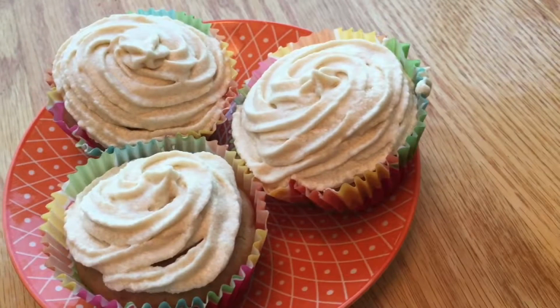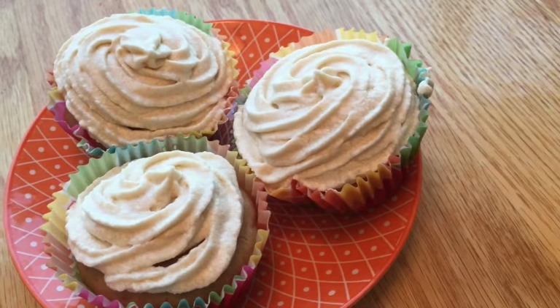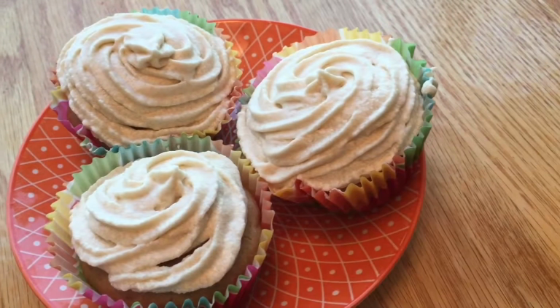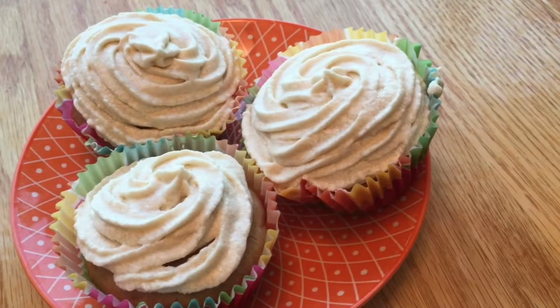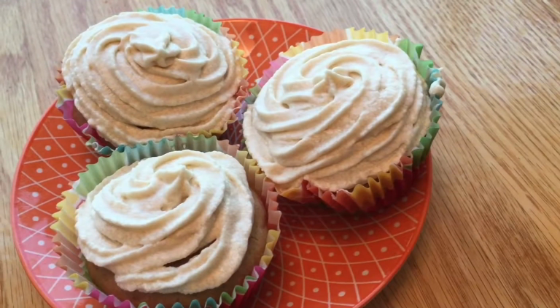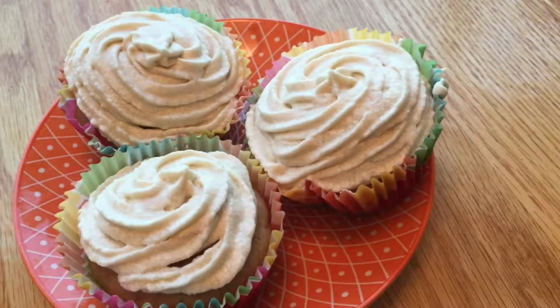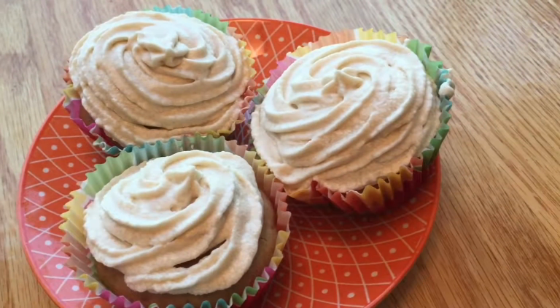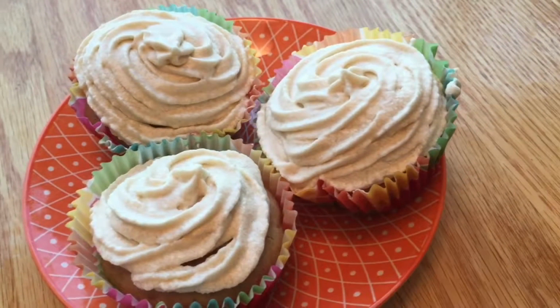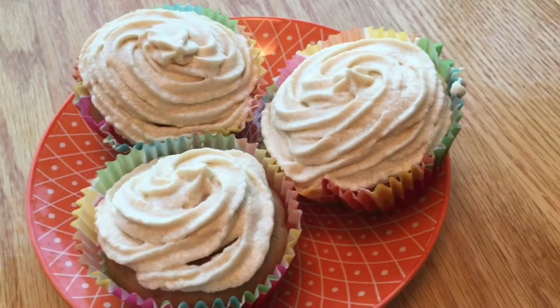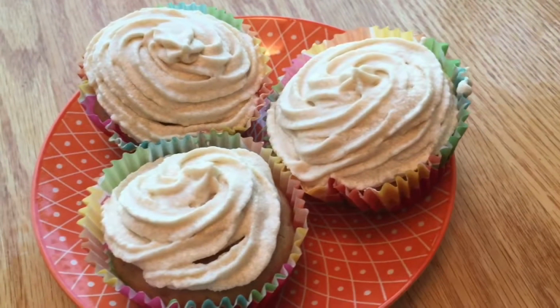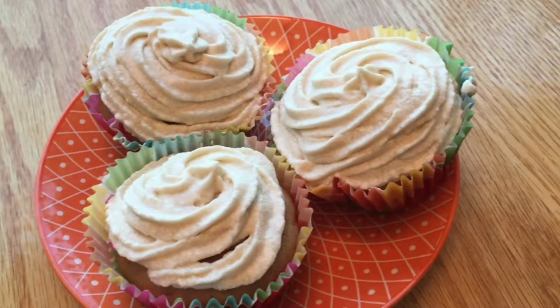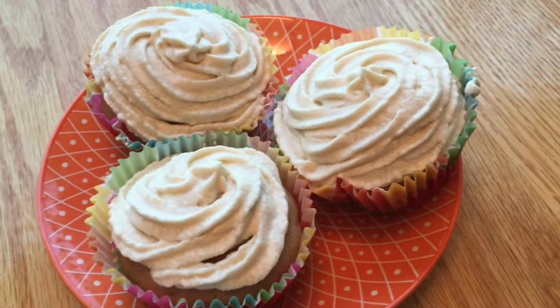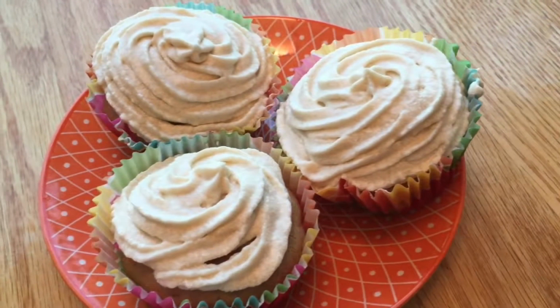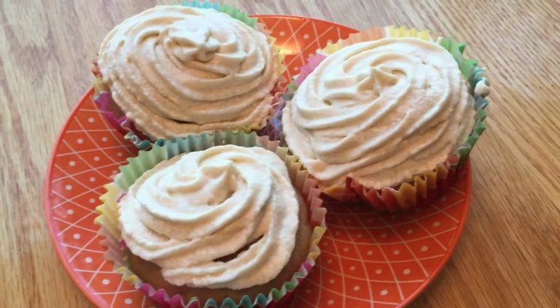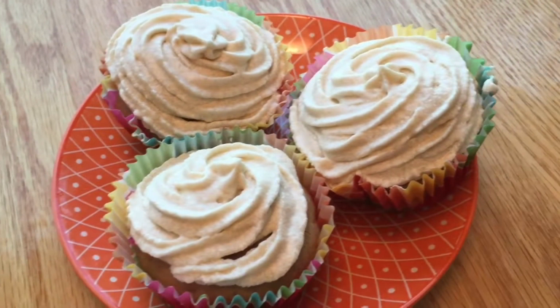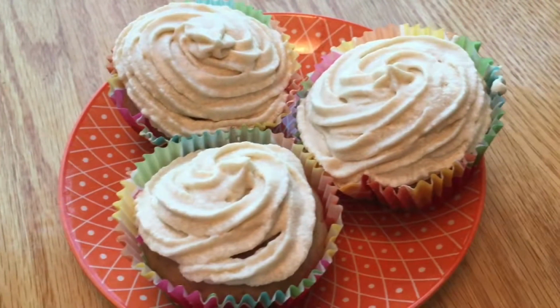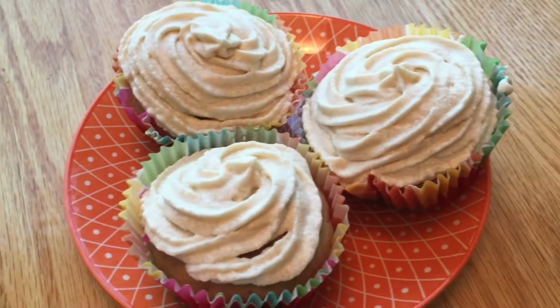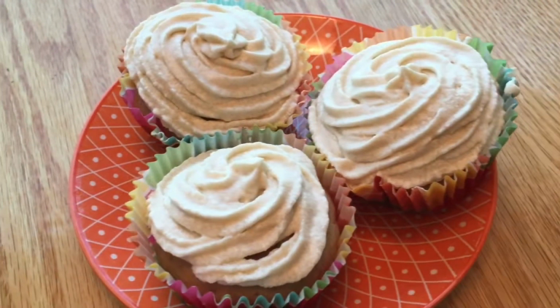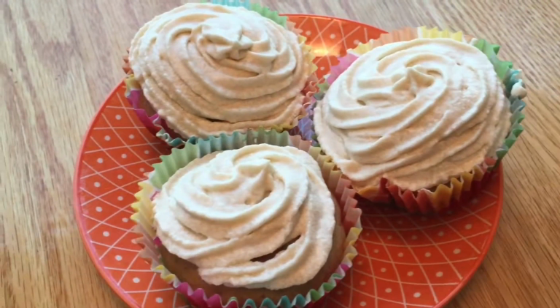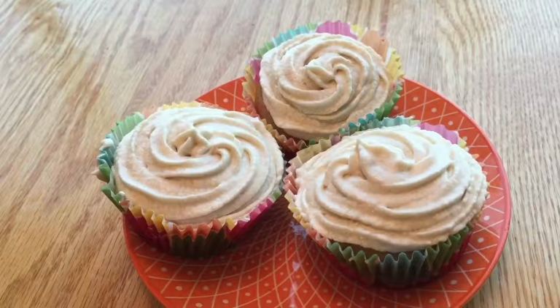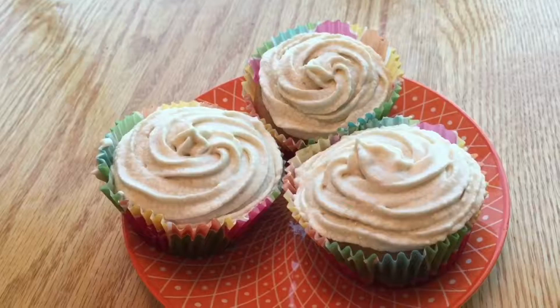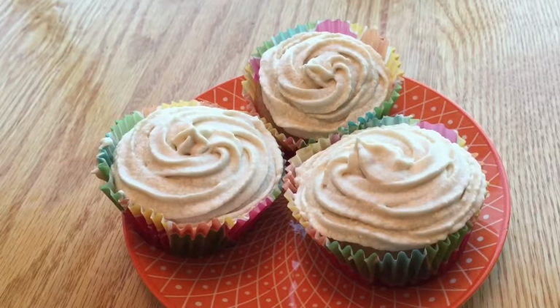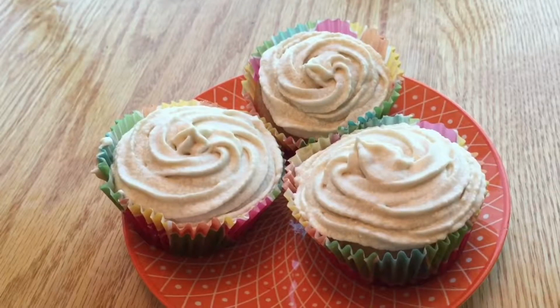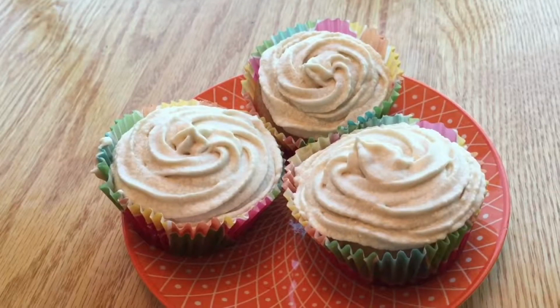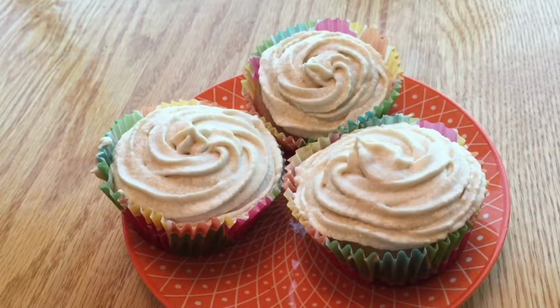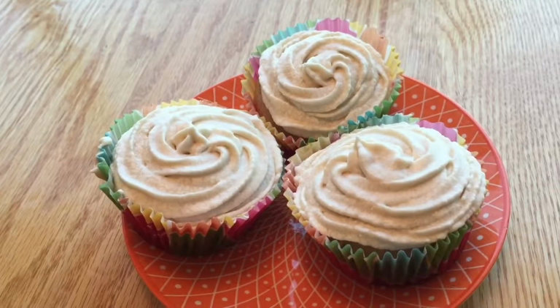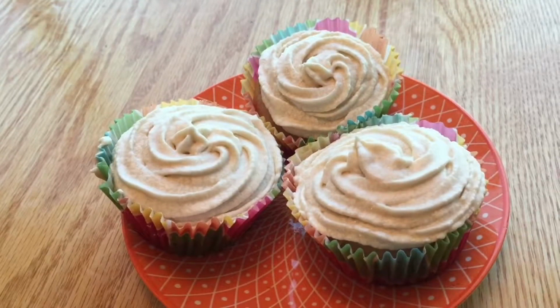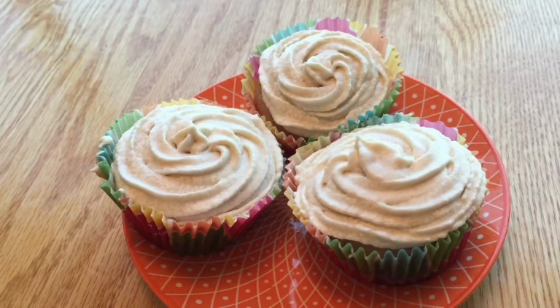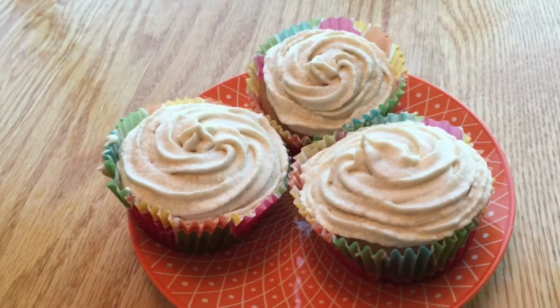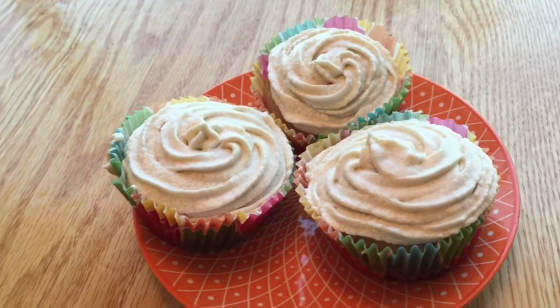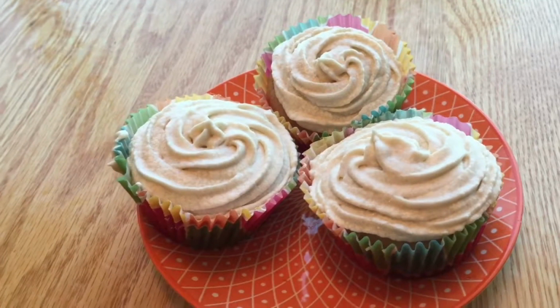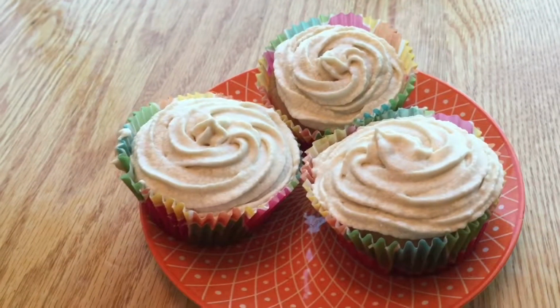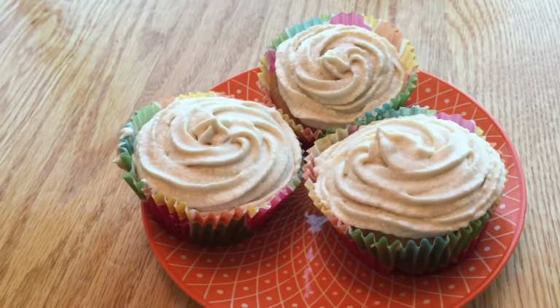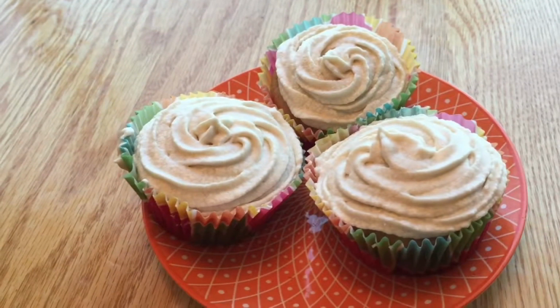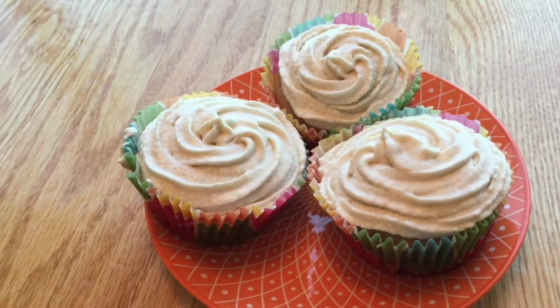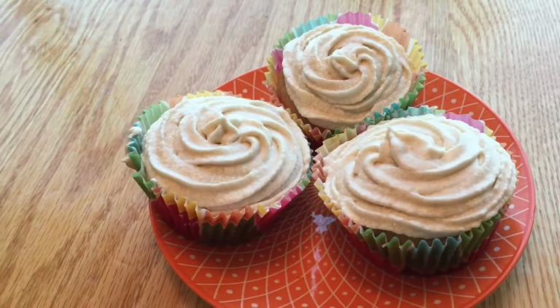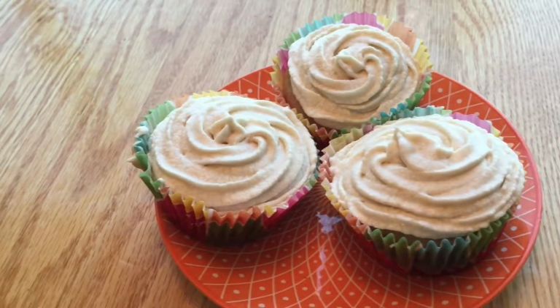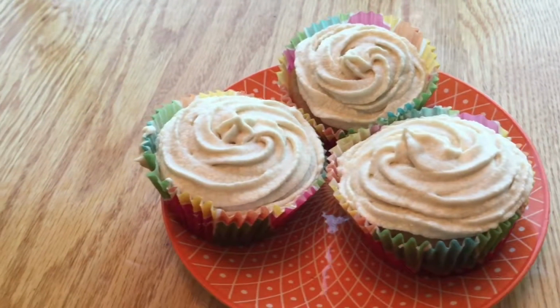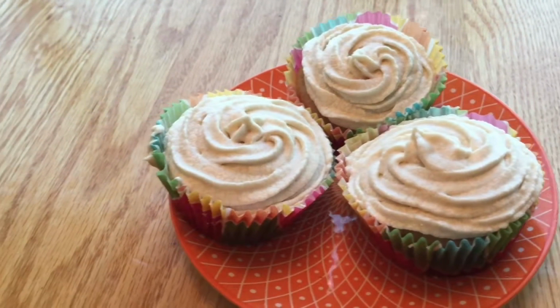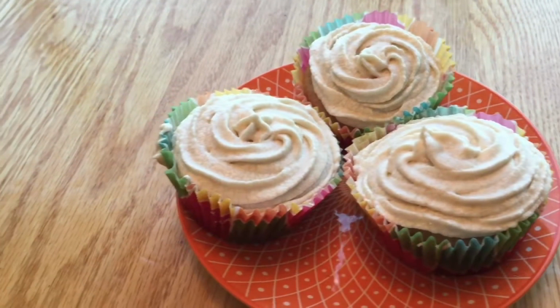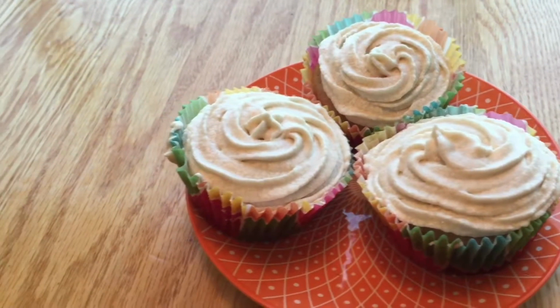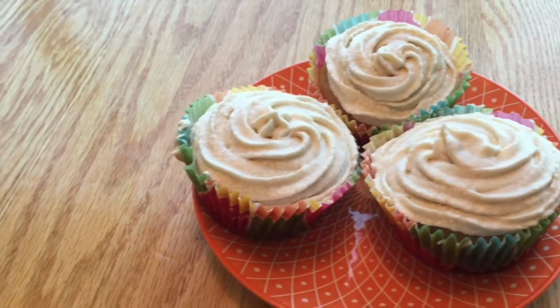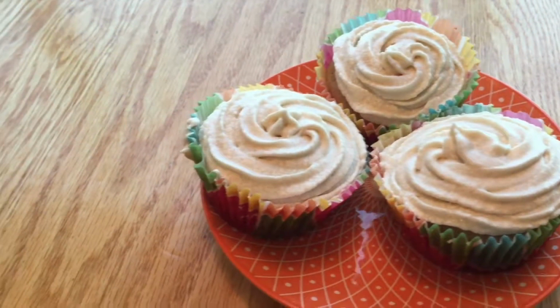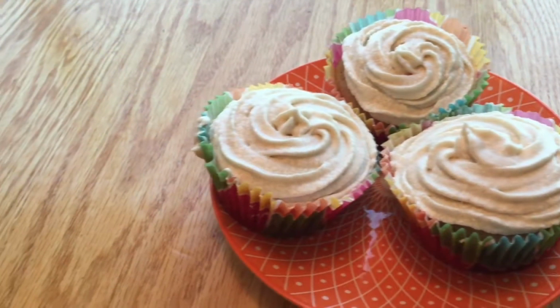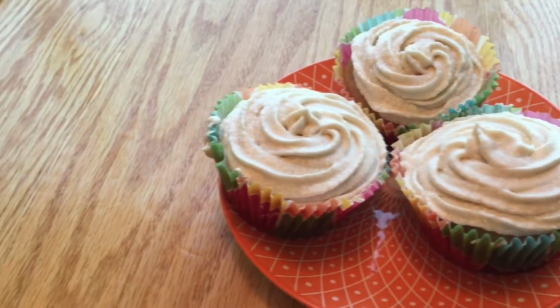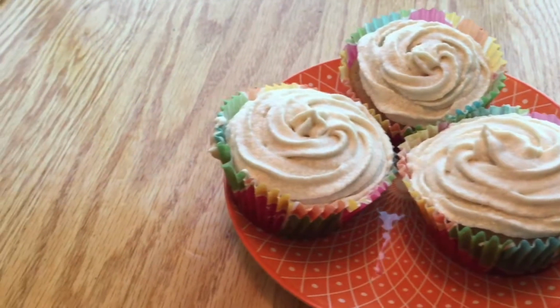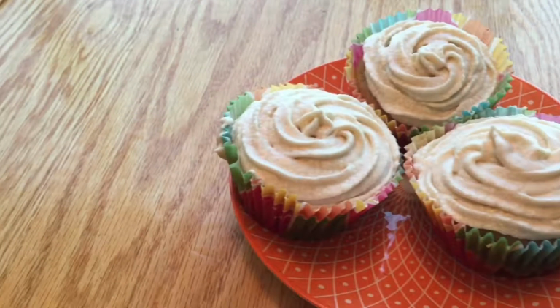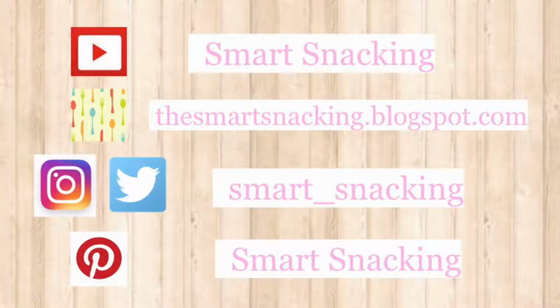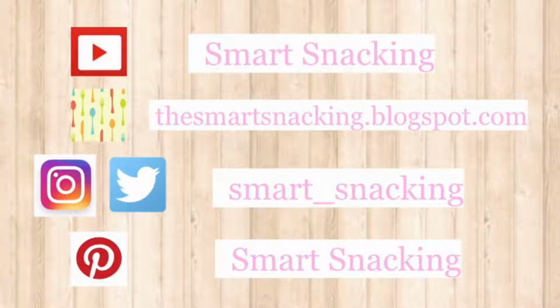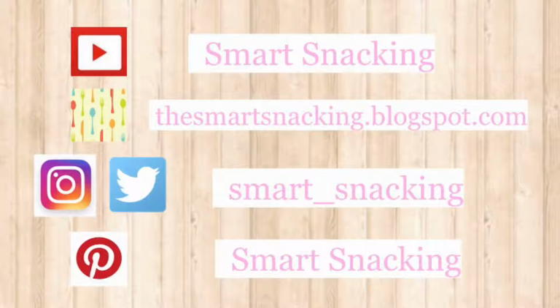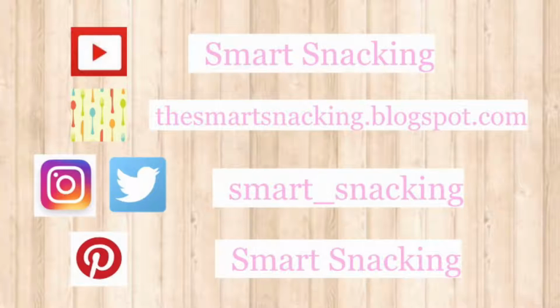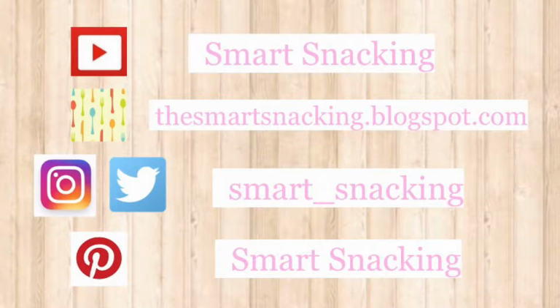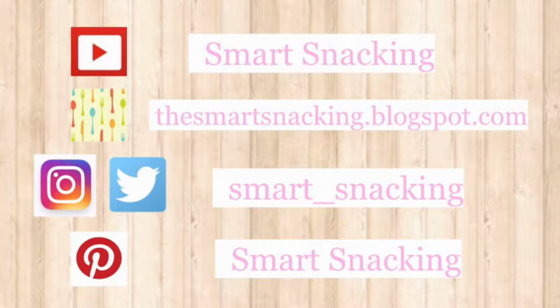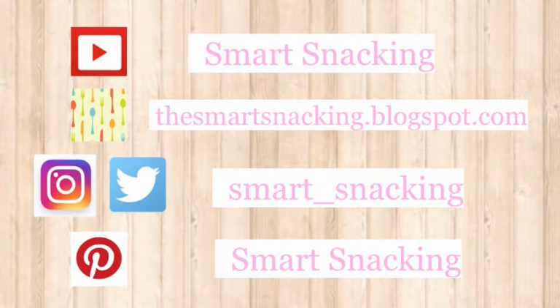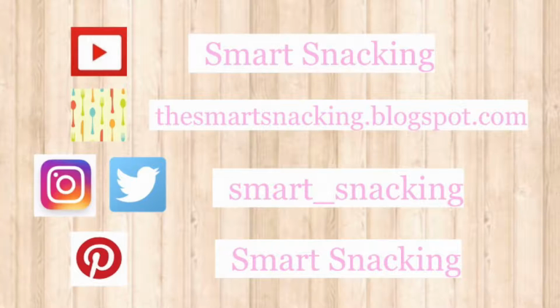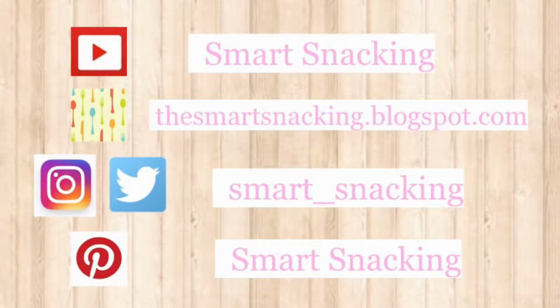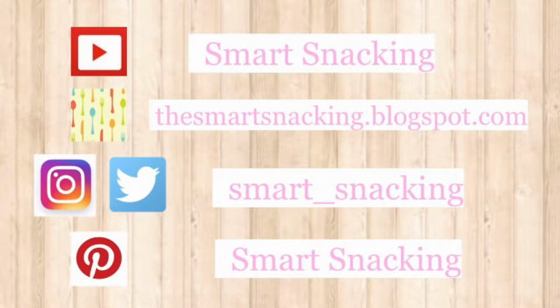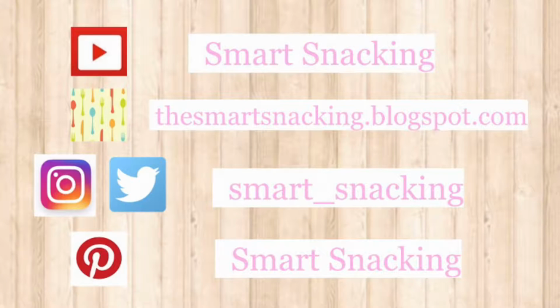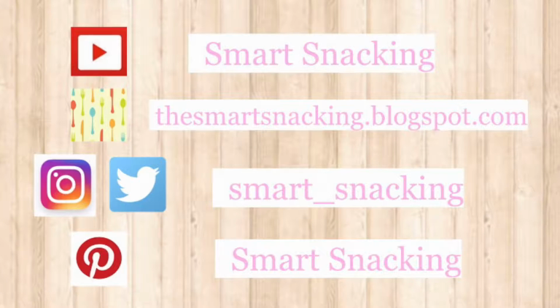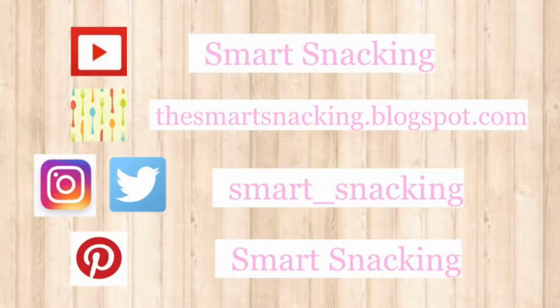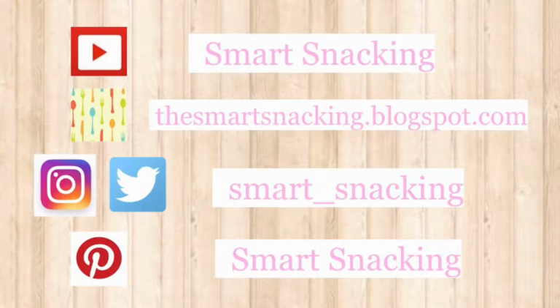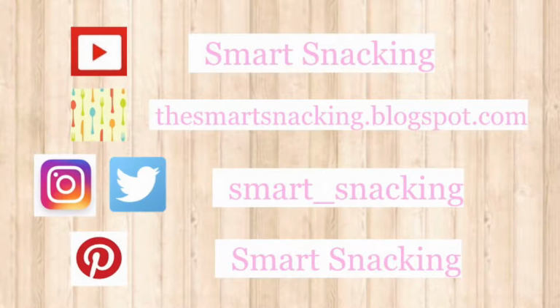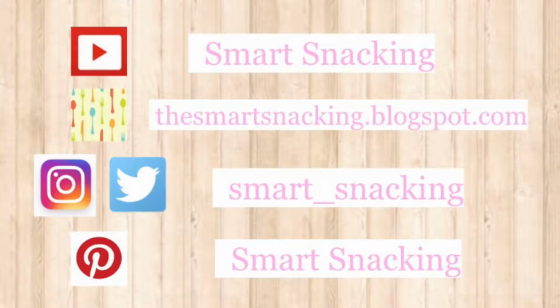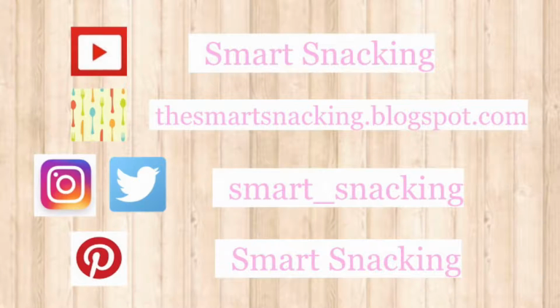Hi! So today we're making maple vanilla cupcakes. The recipe is in the description and I hope you enjoy!